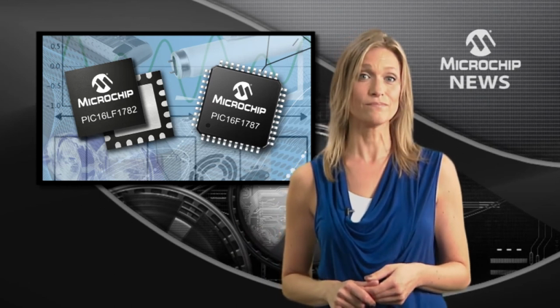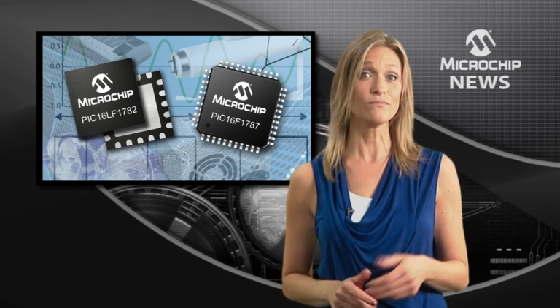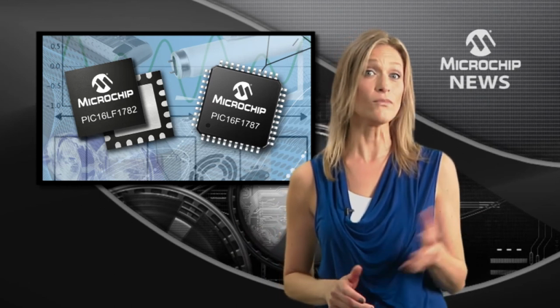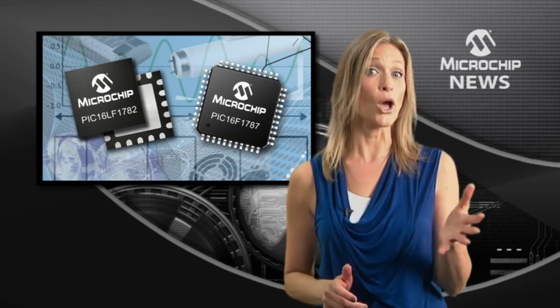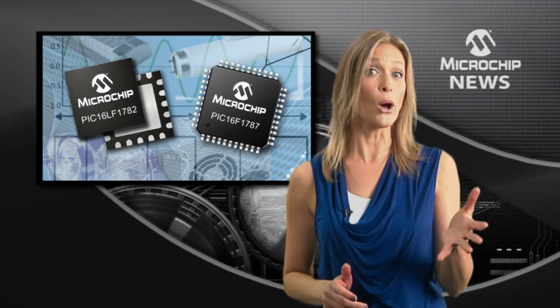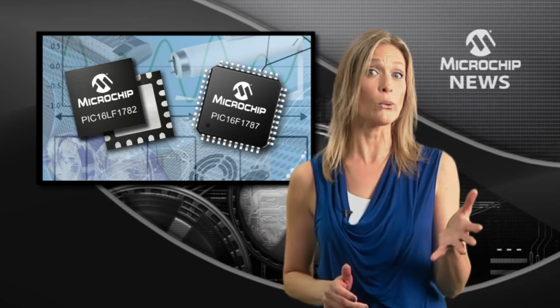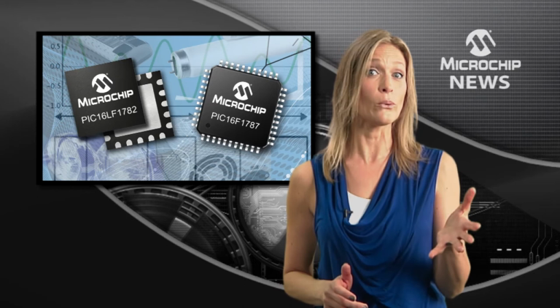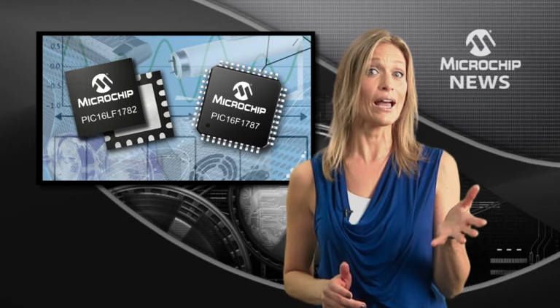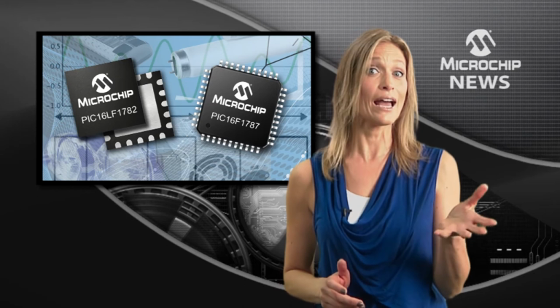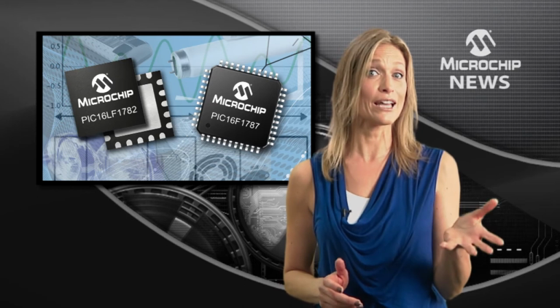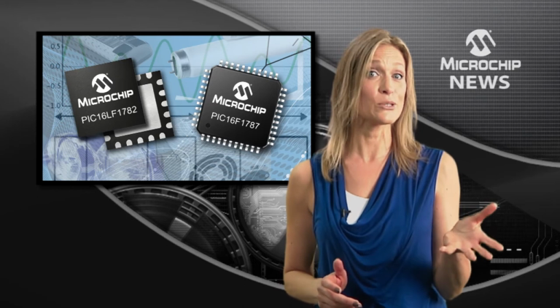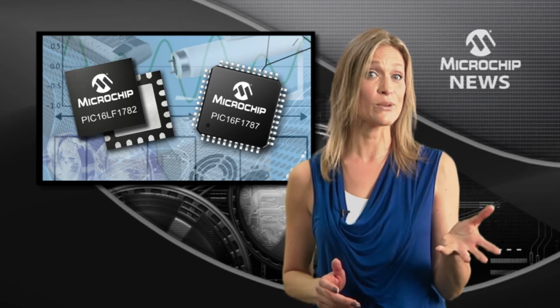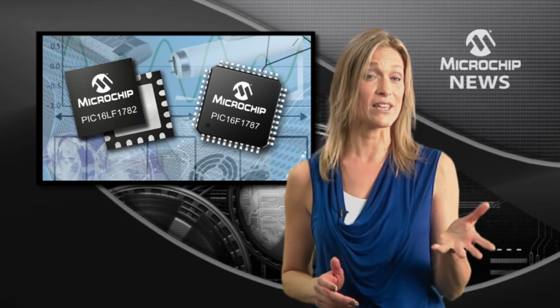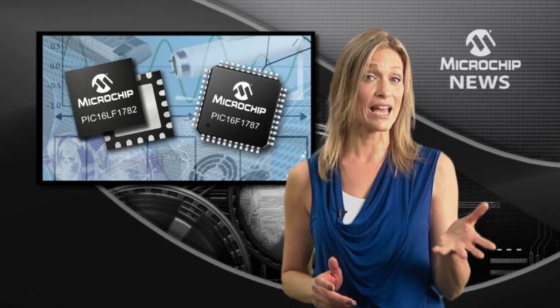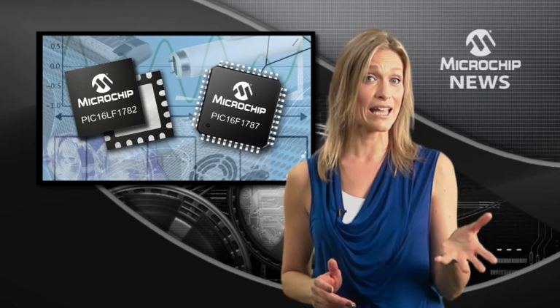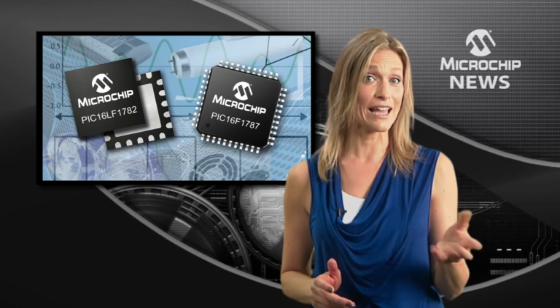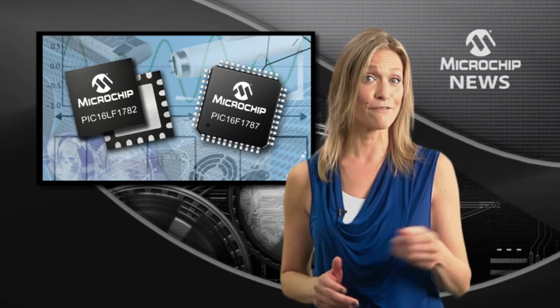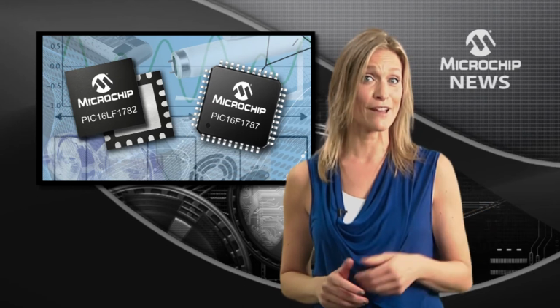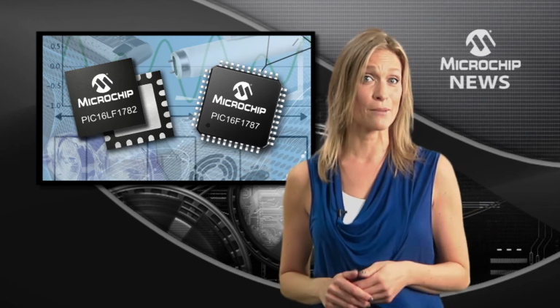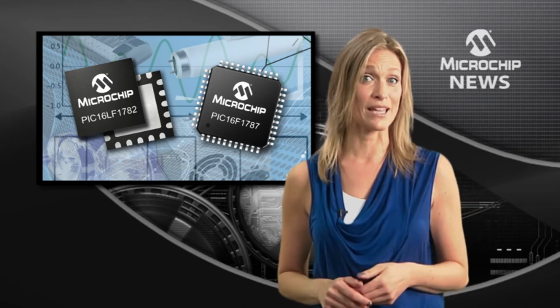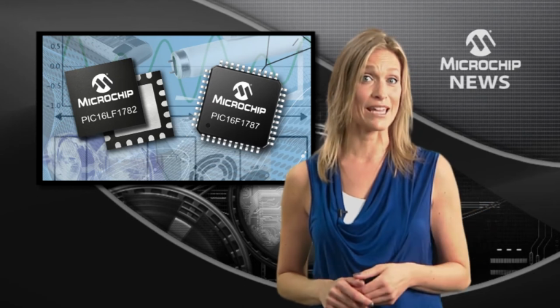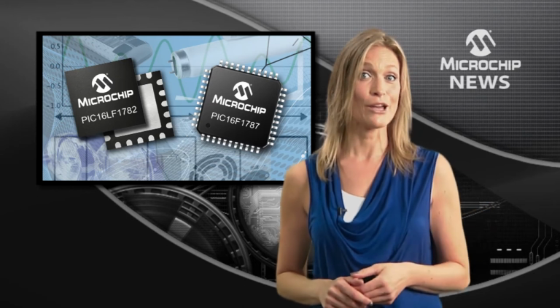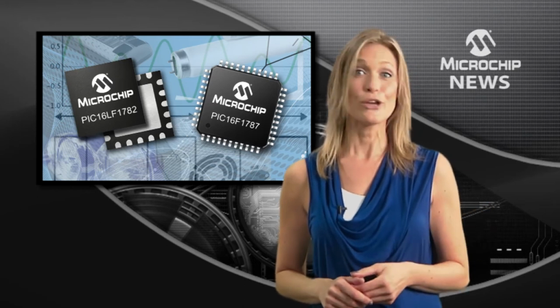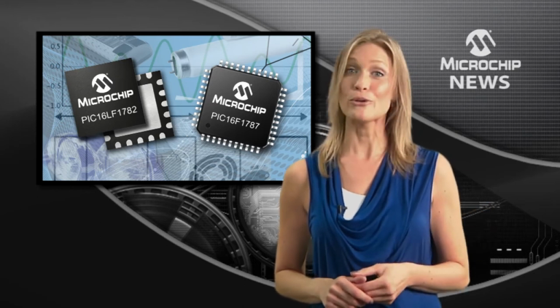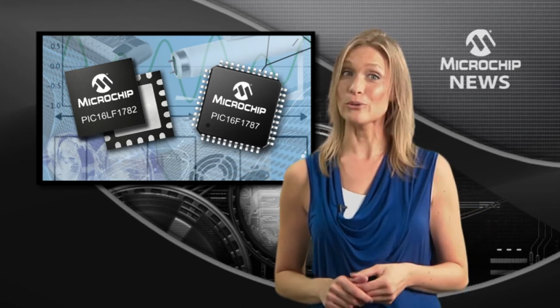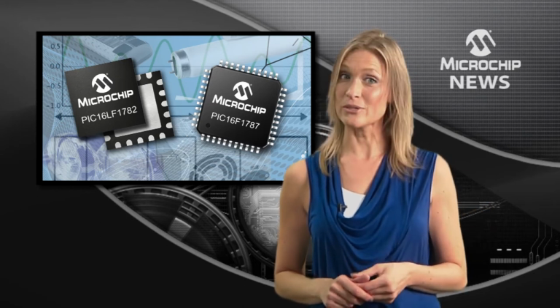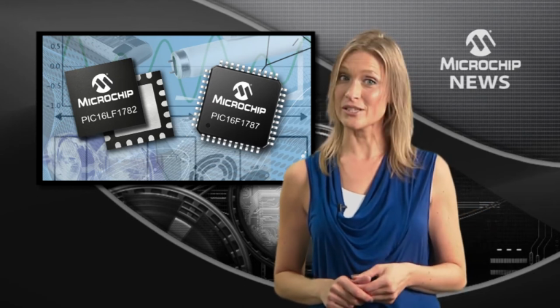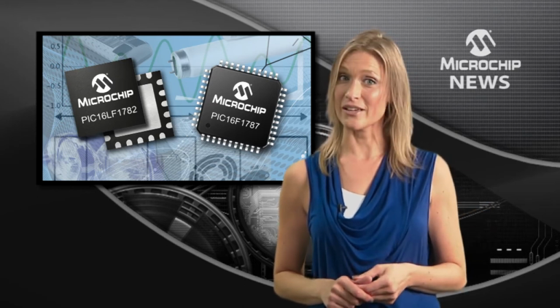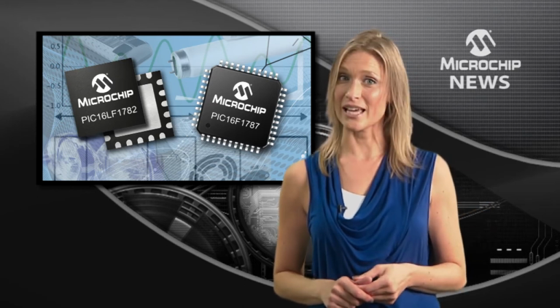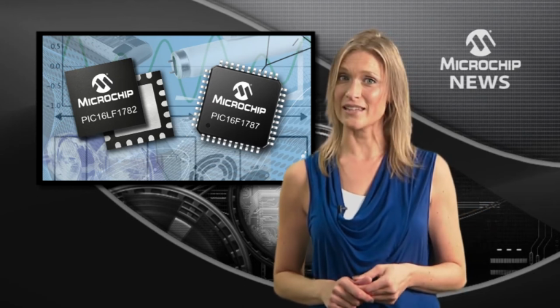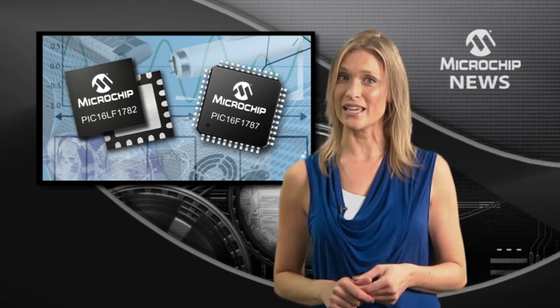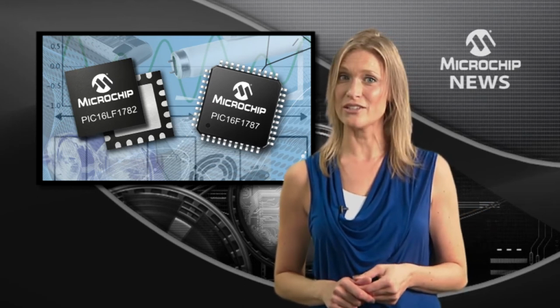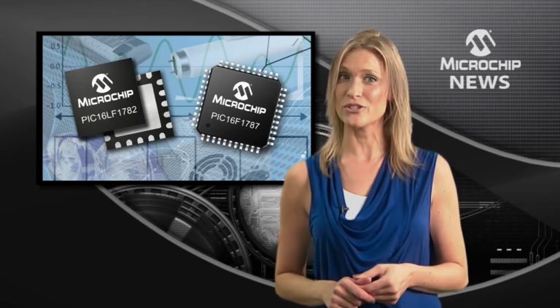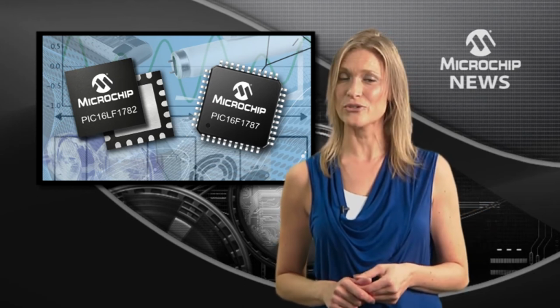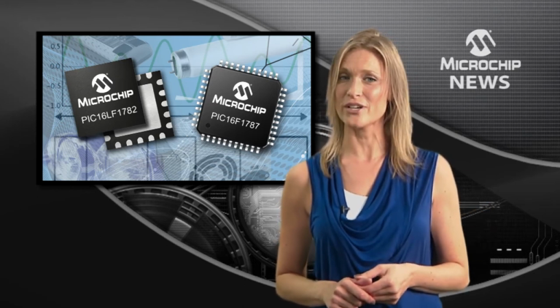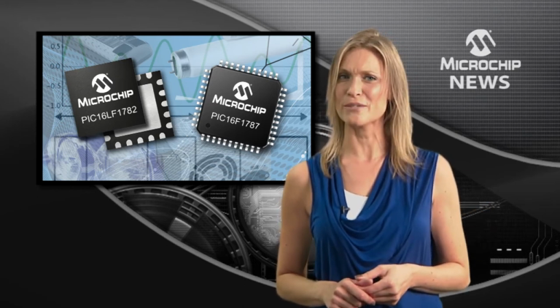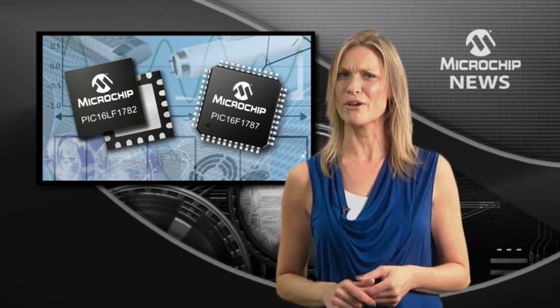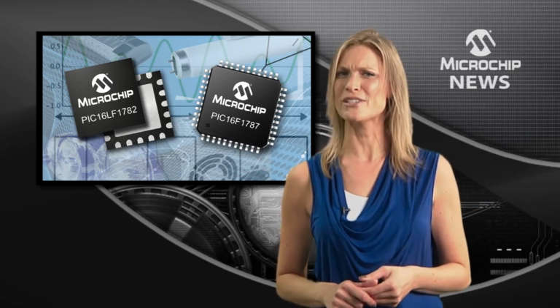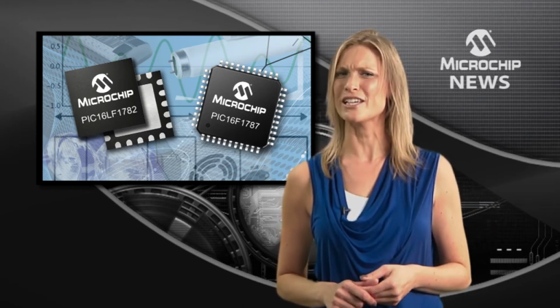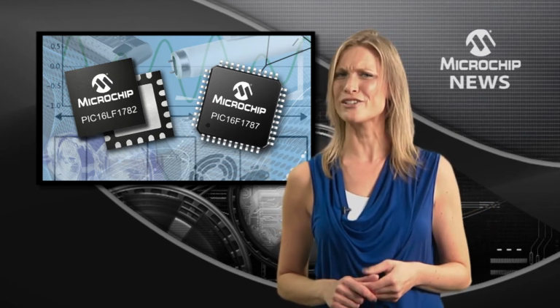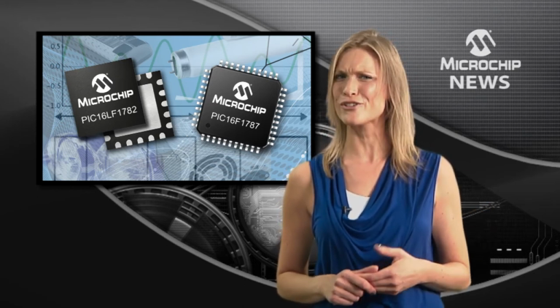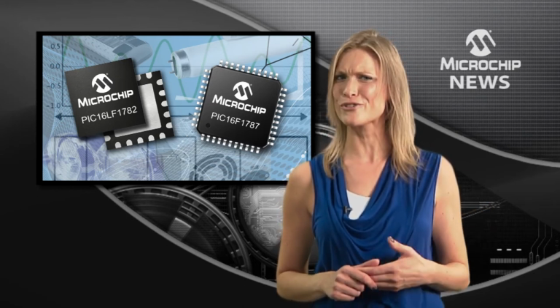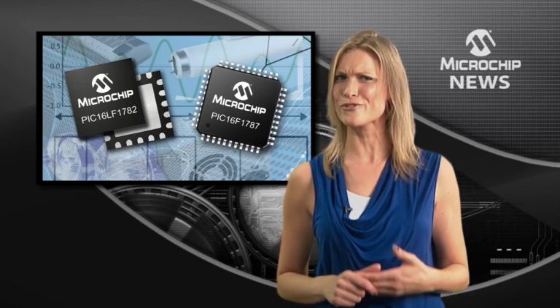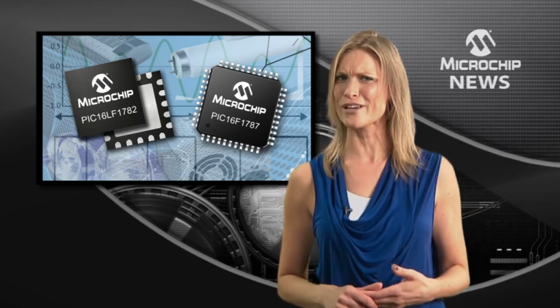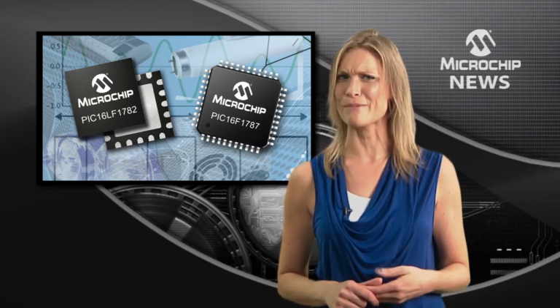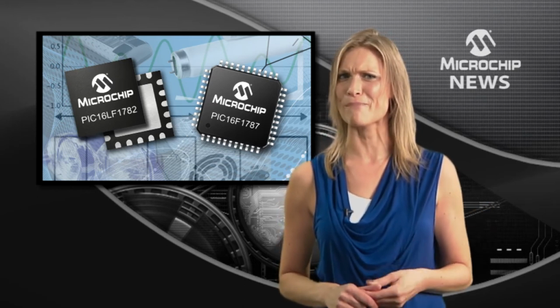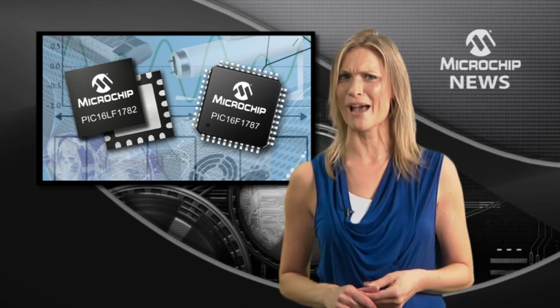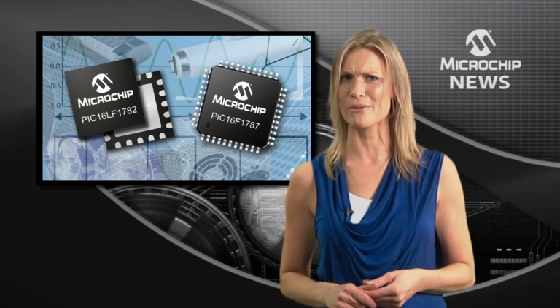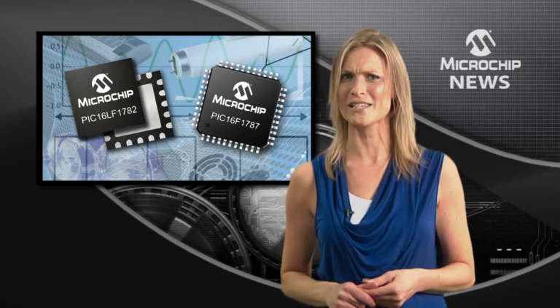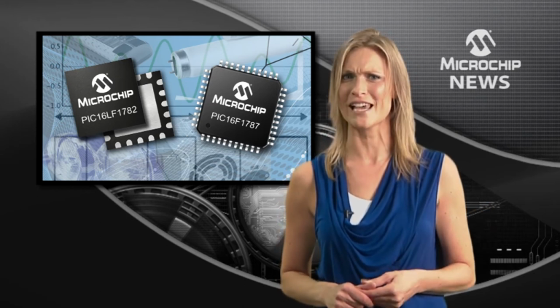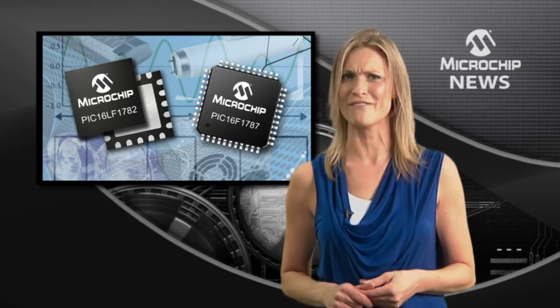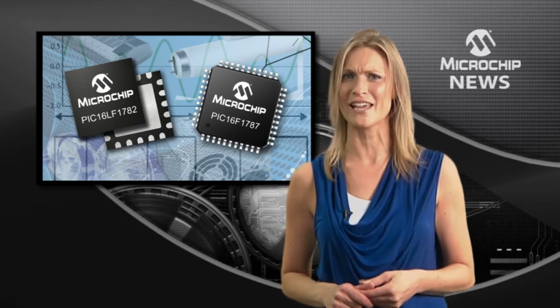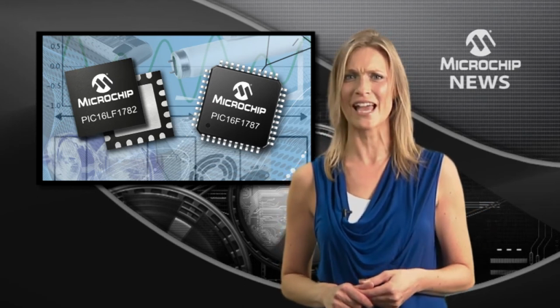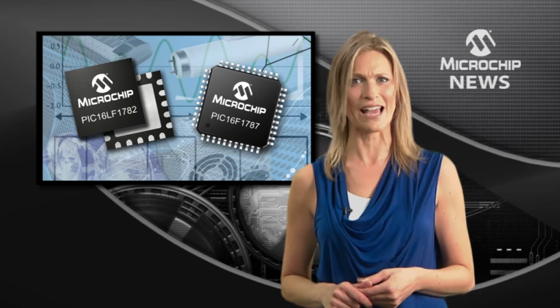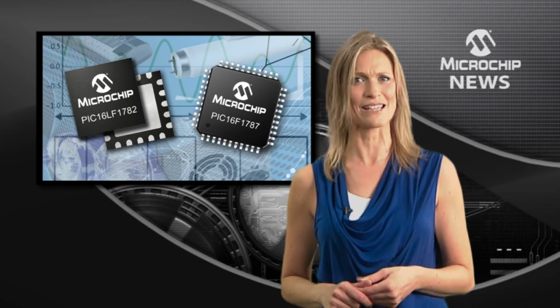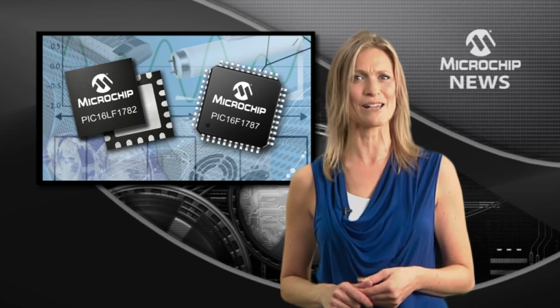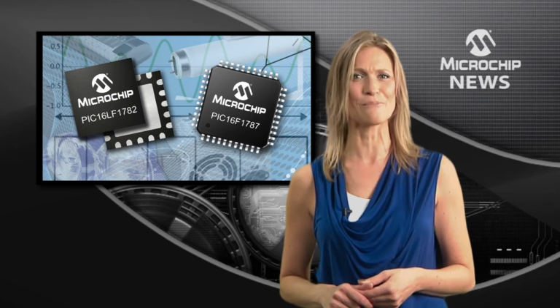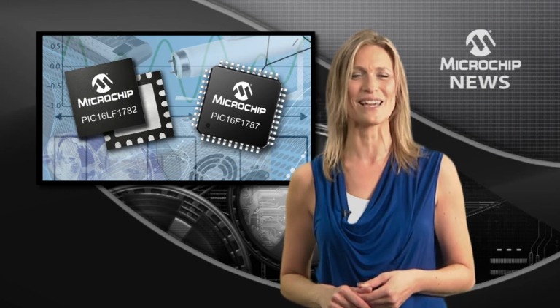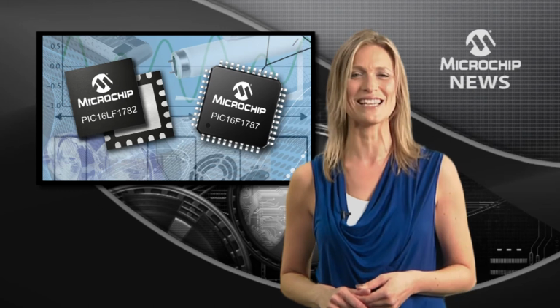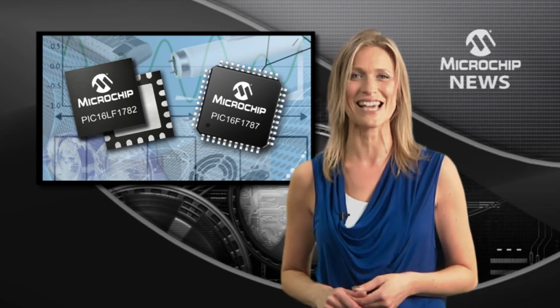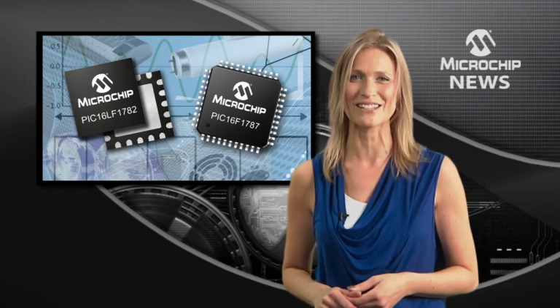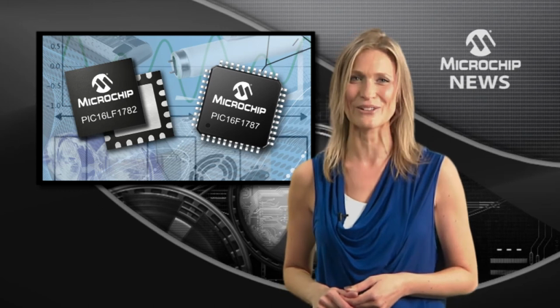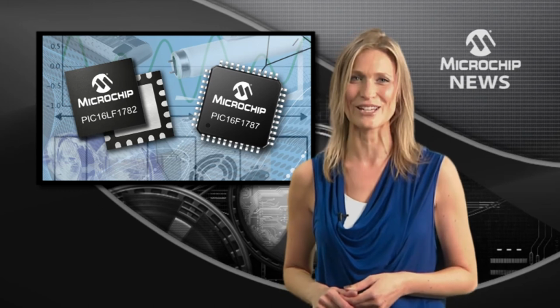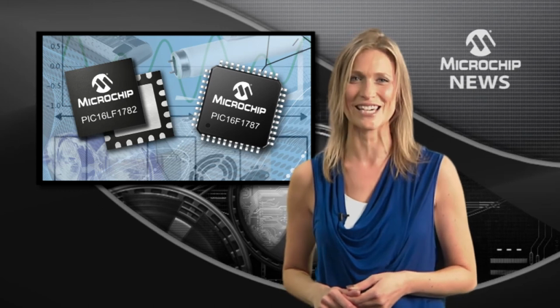And with the LF family you'll also get the industry's most extreme power saving XLP technology.